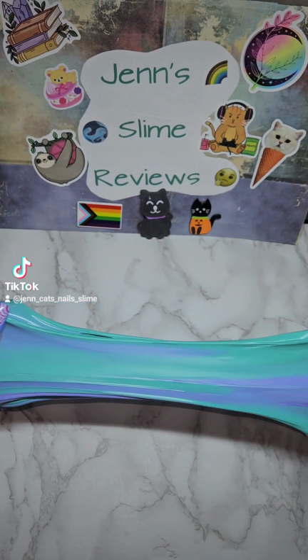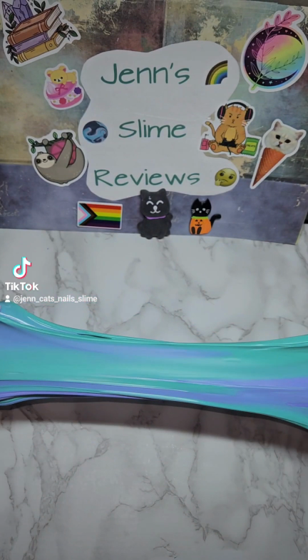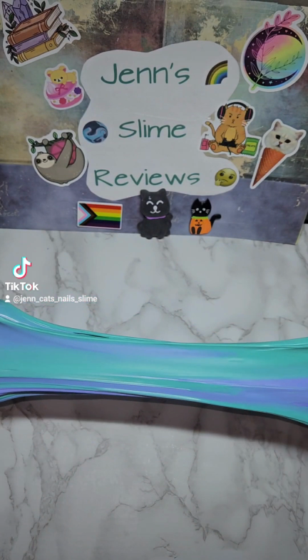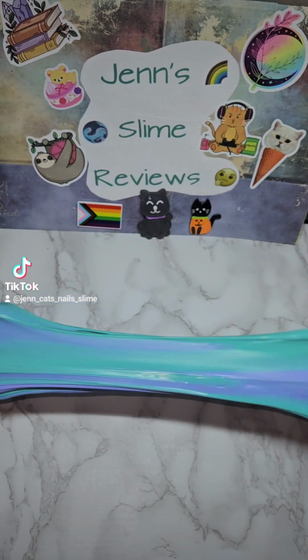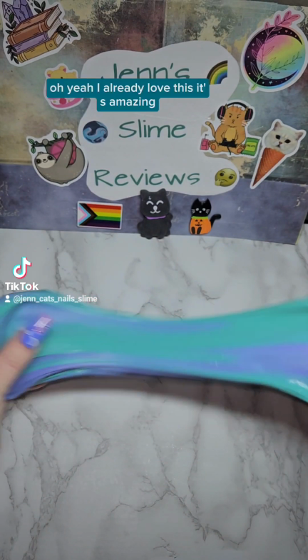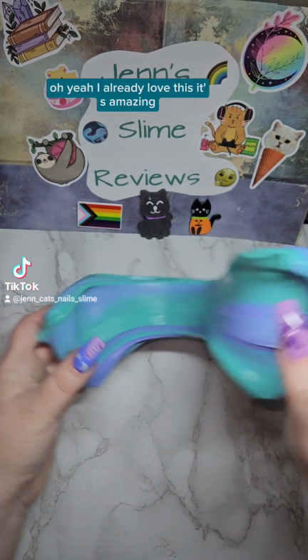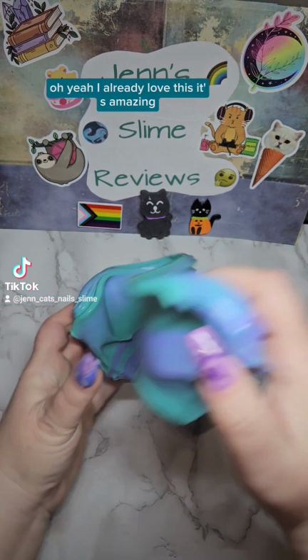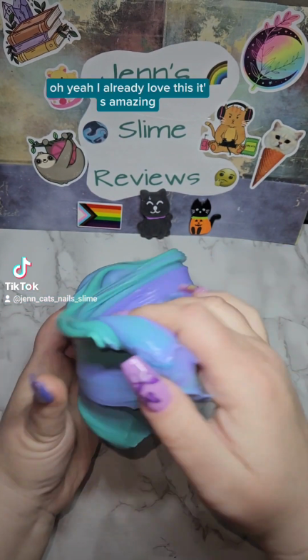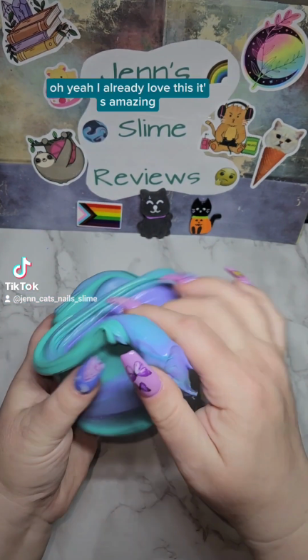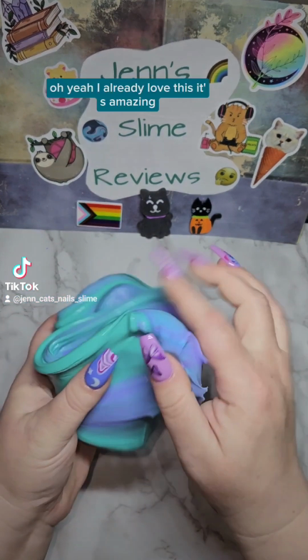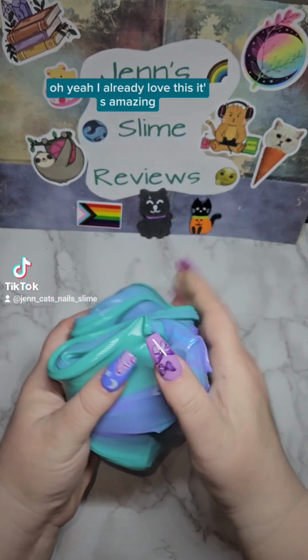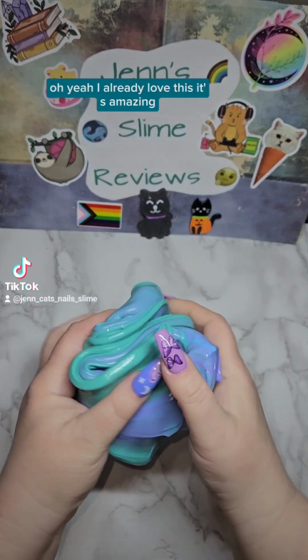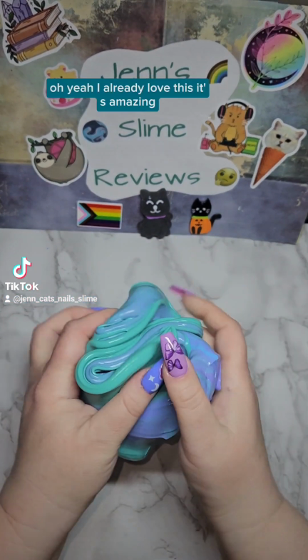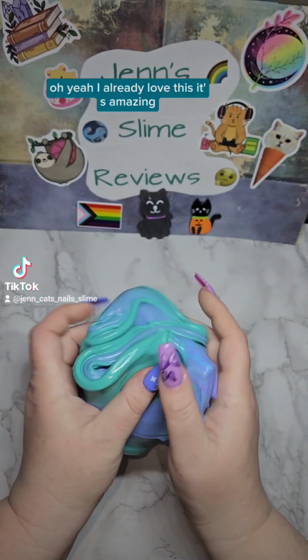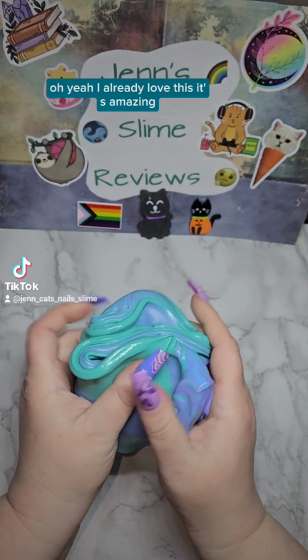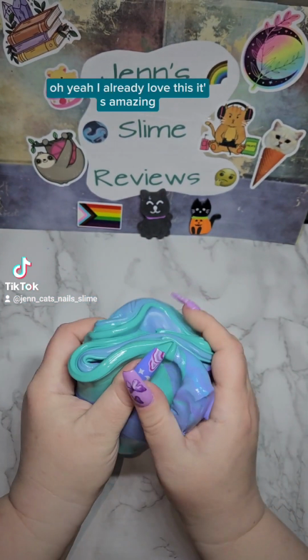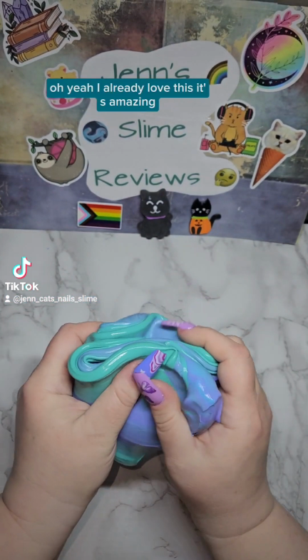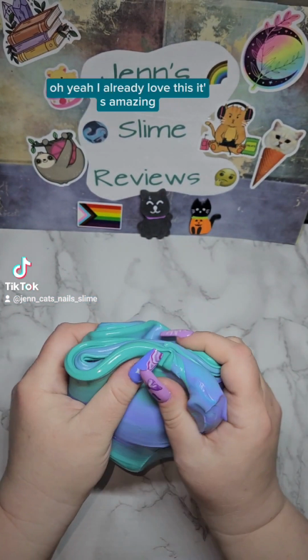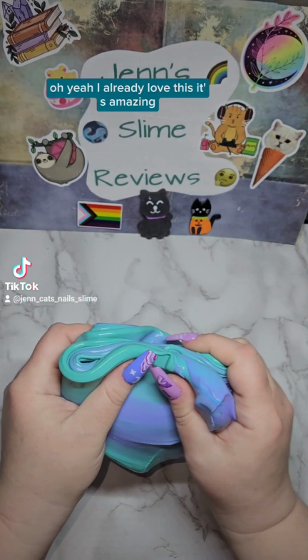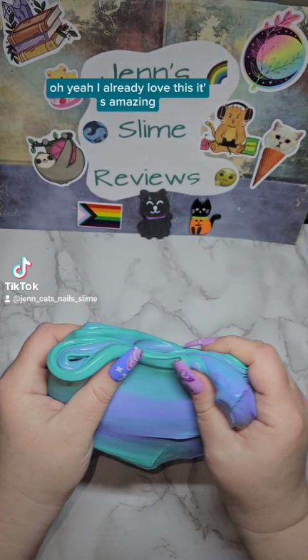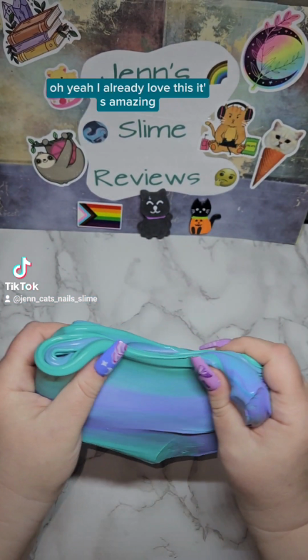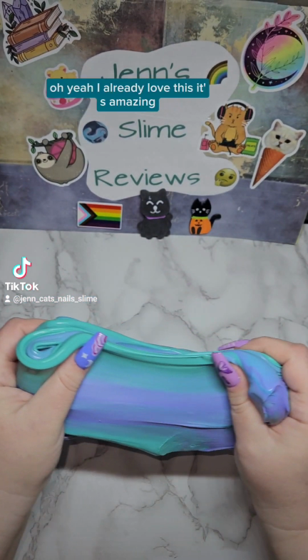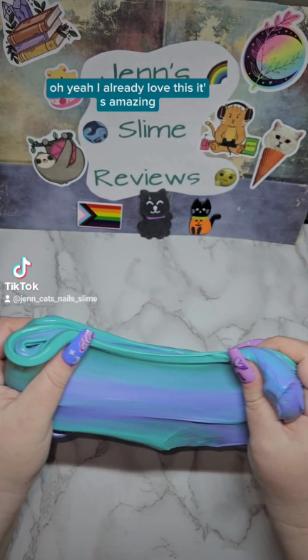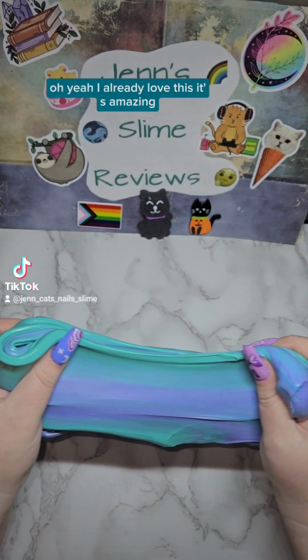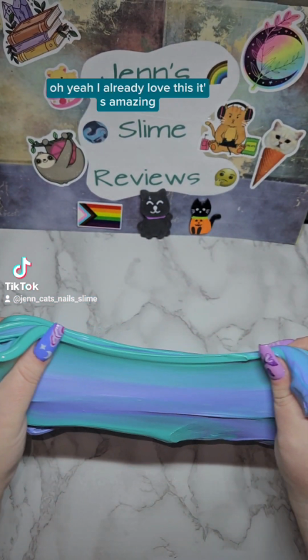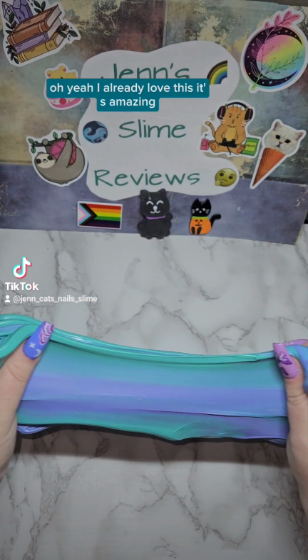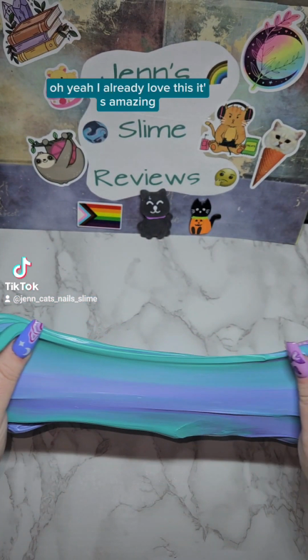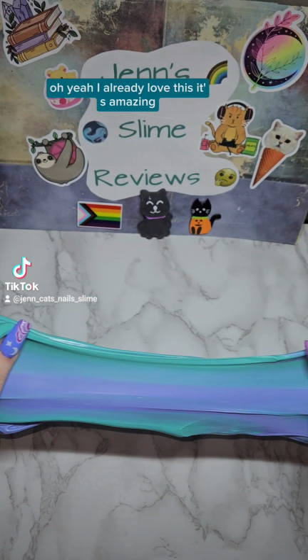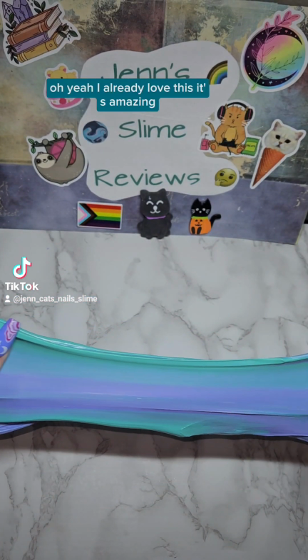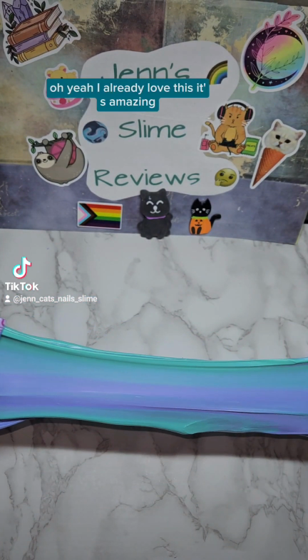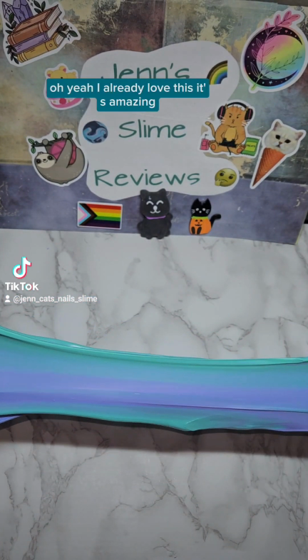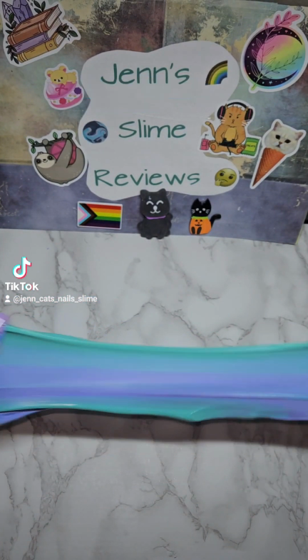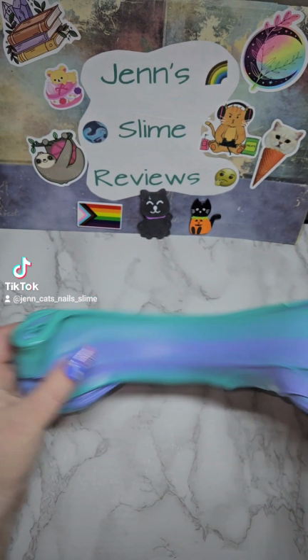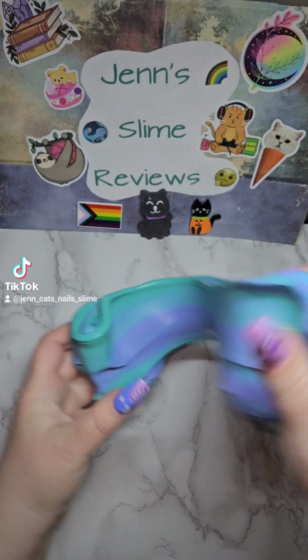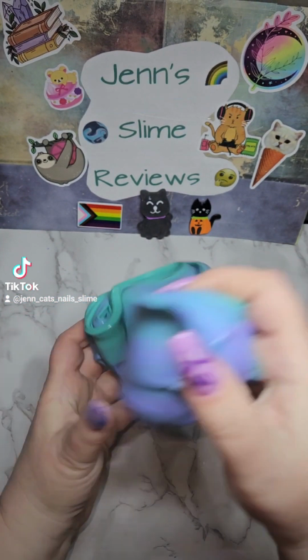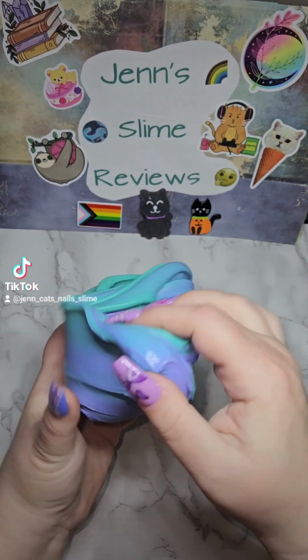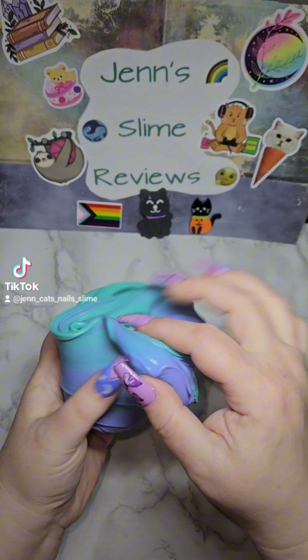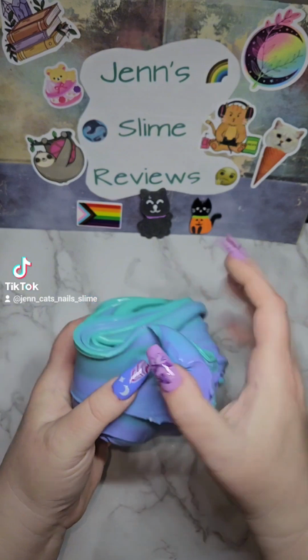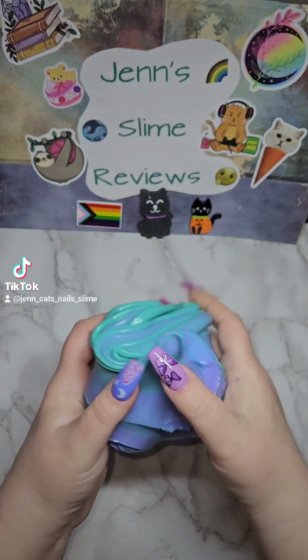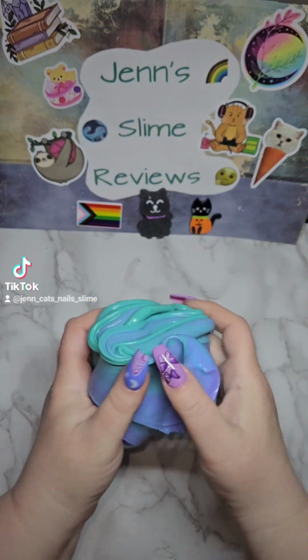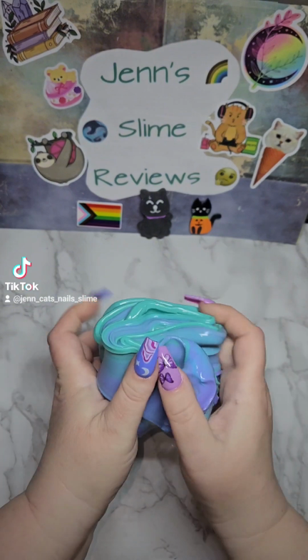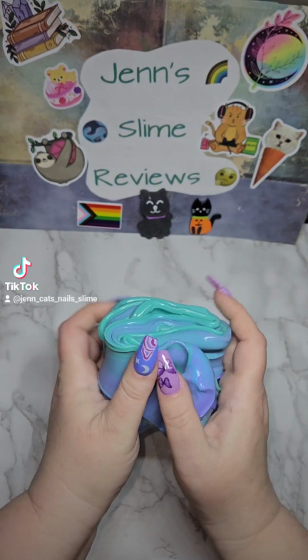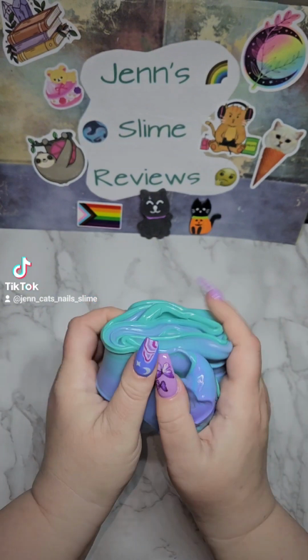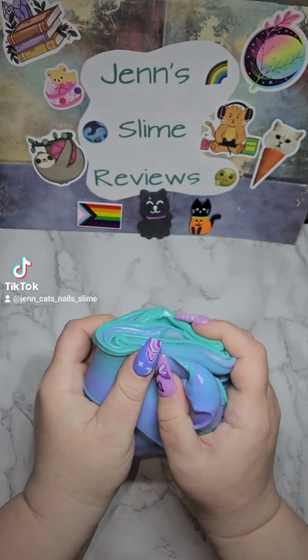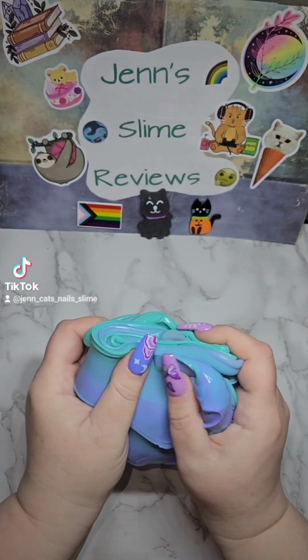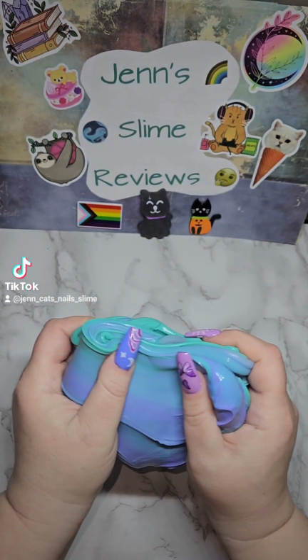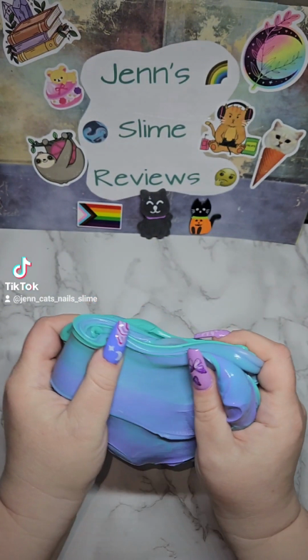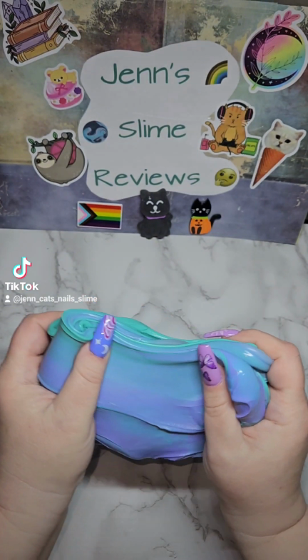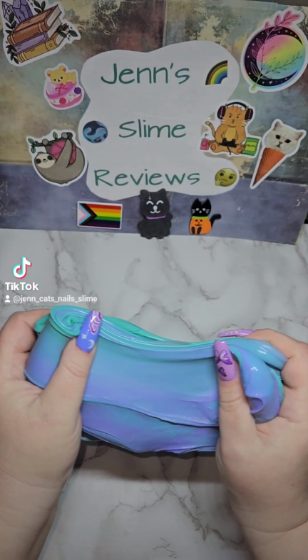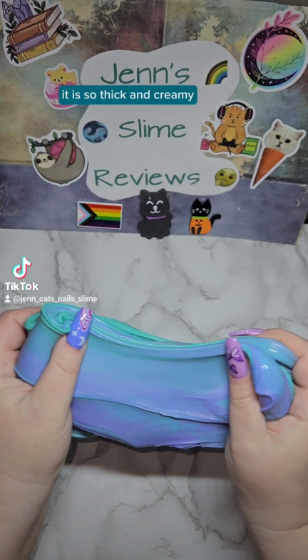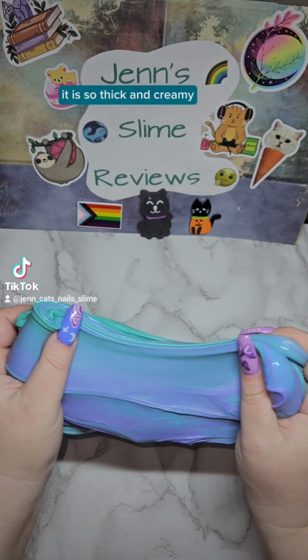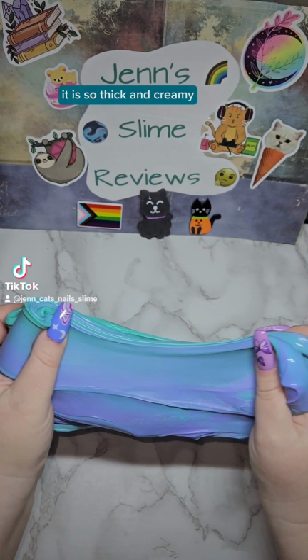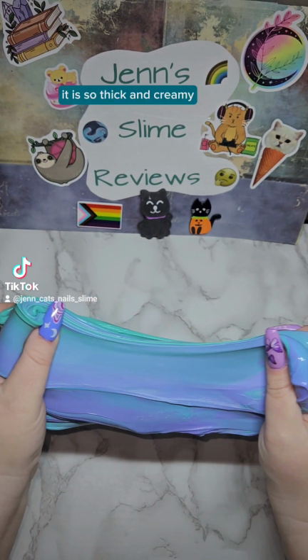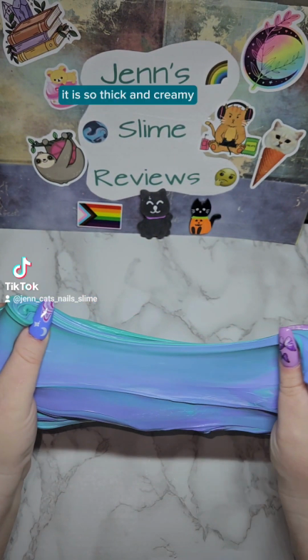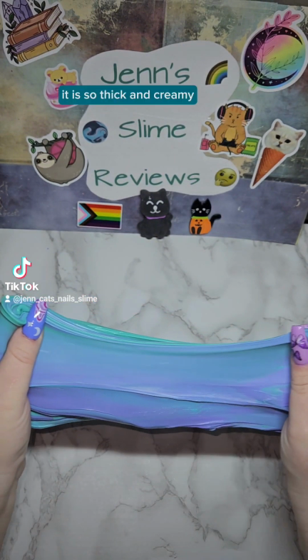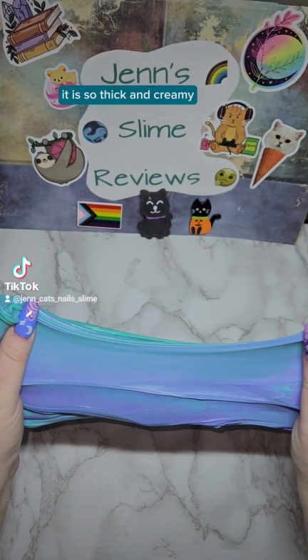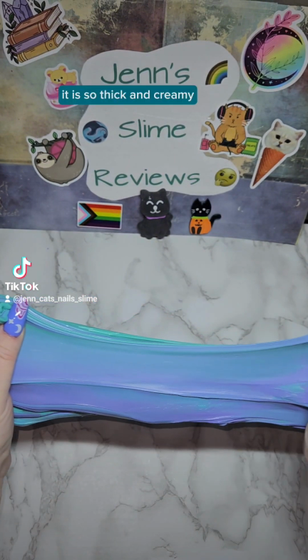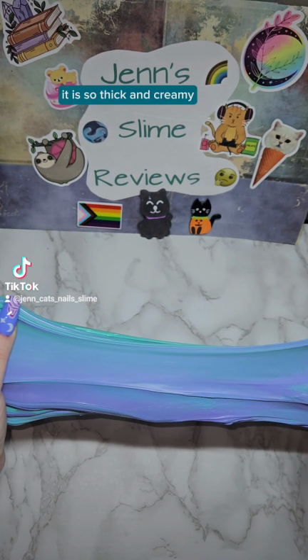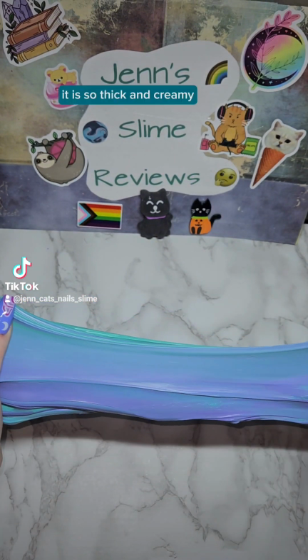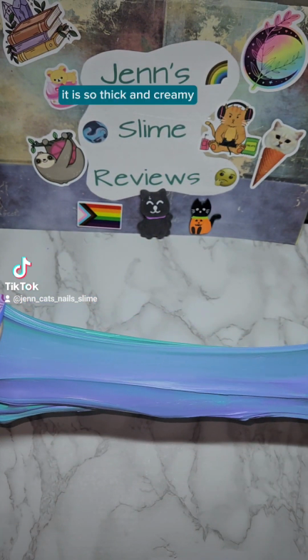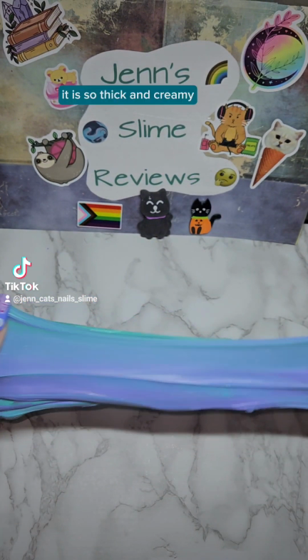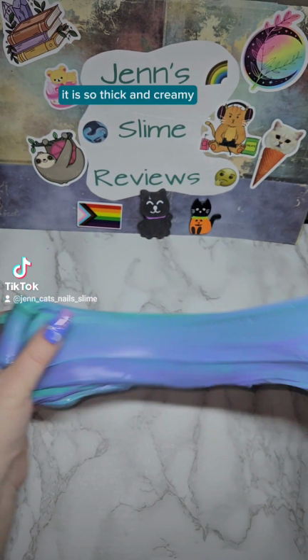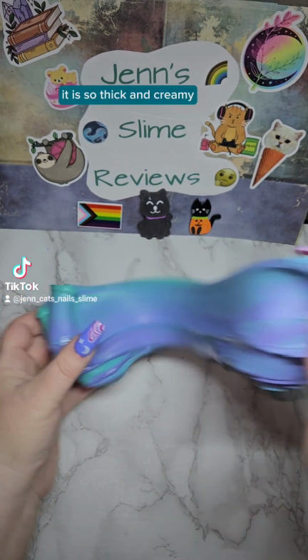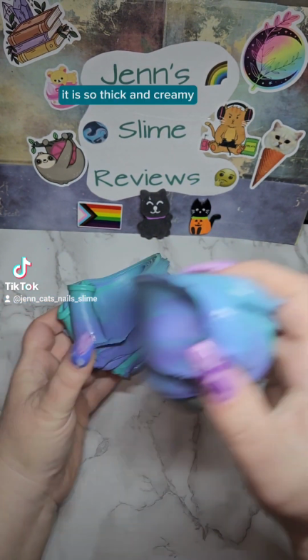Oh yeah, I already love this. It's amazing. It is so thick and creamy.